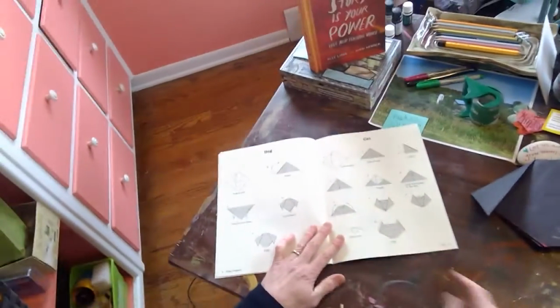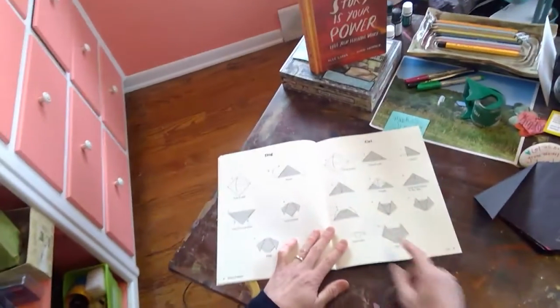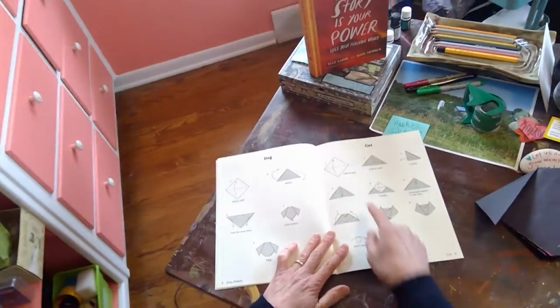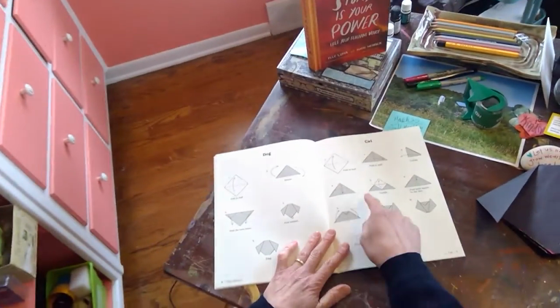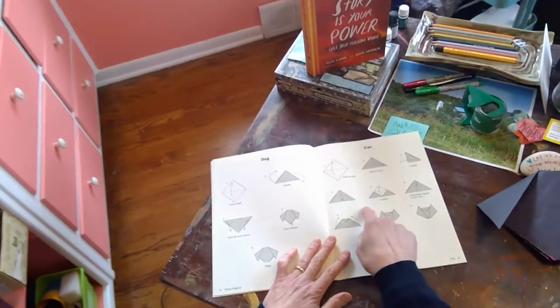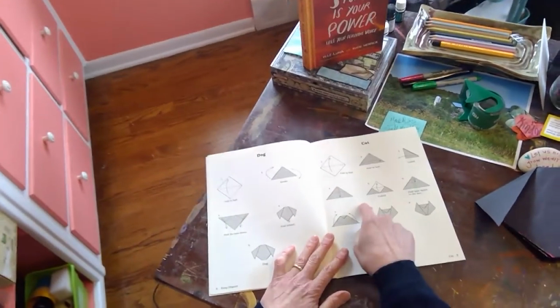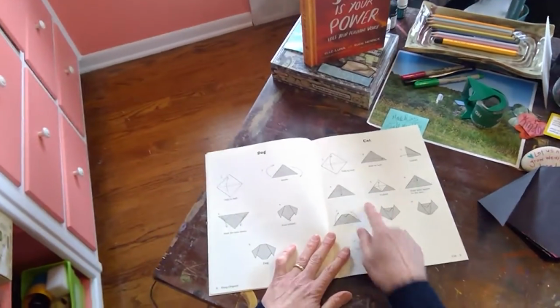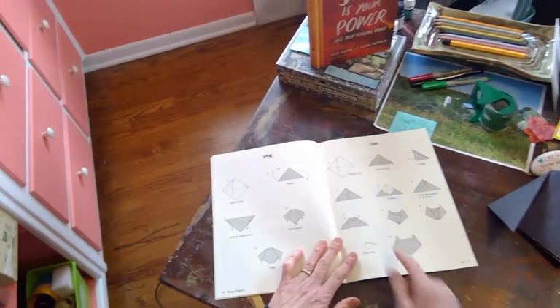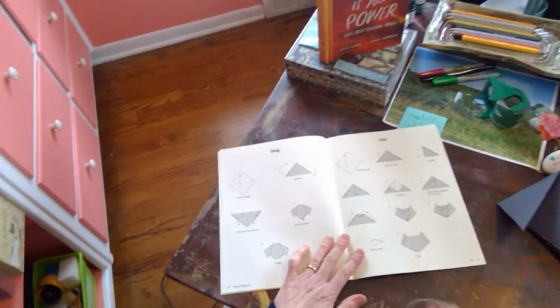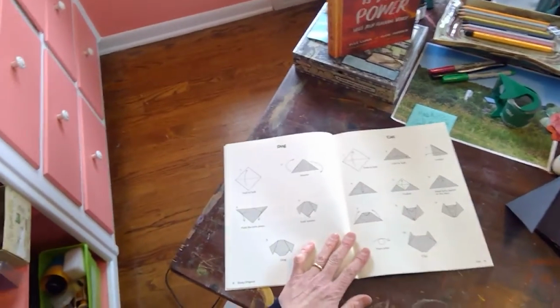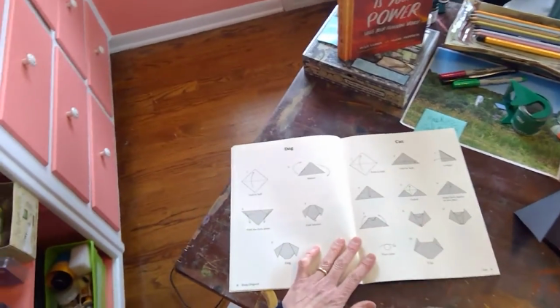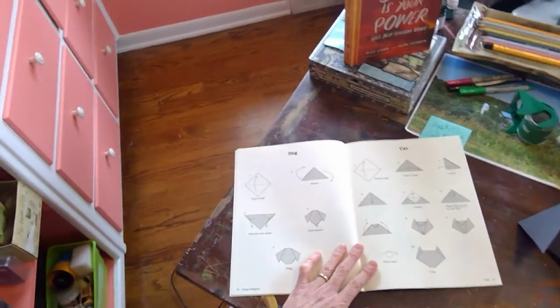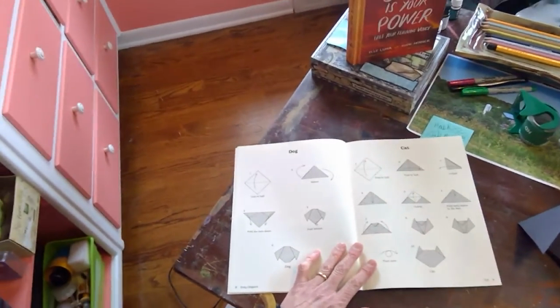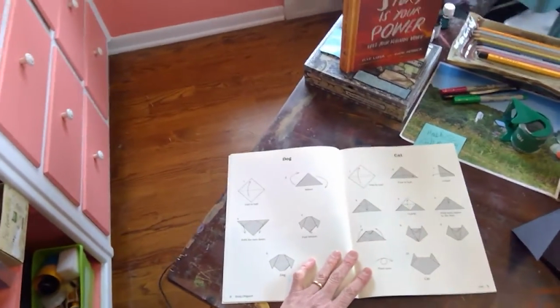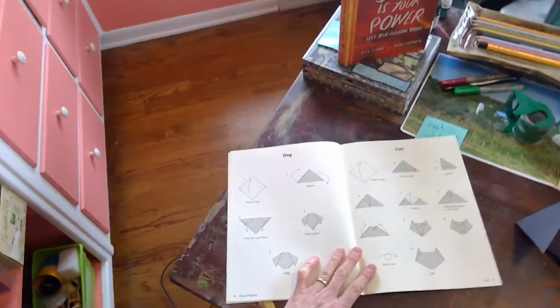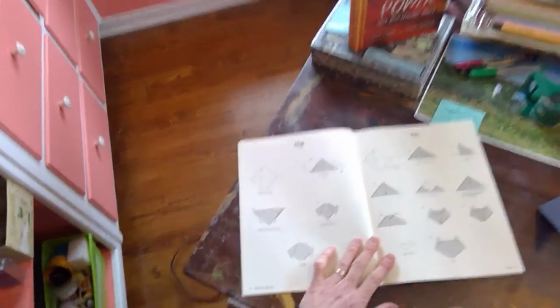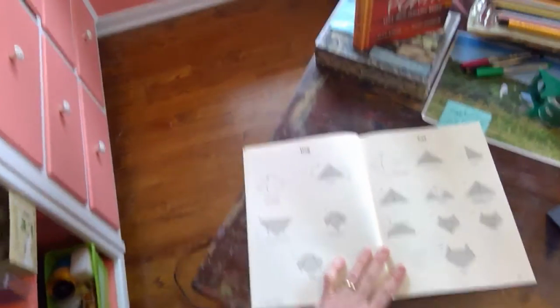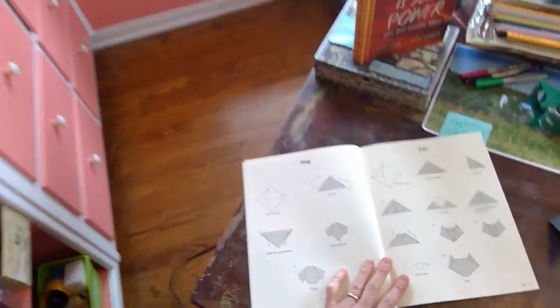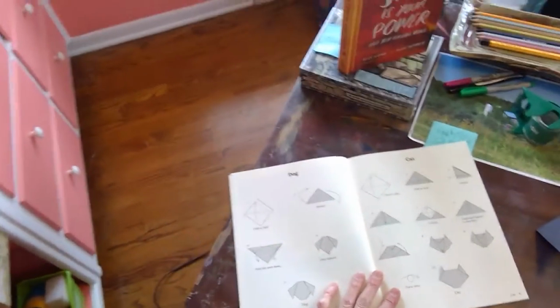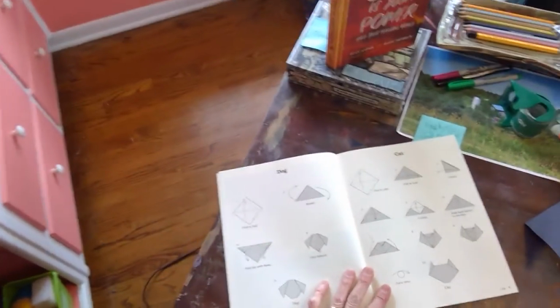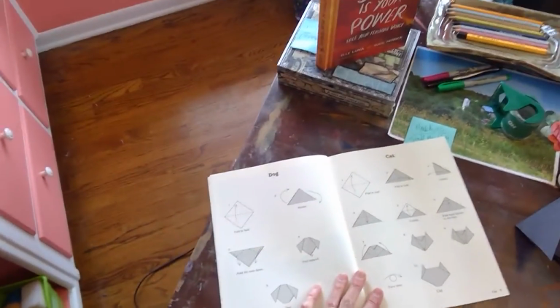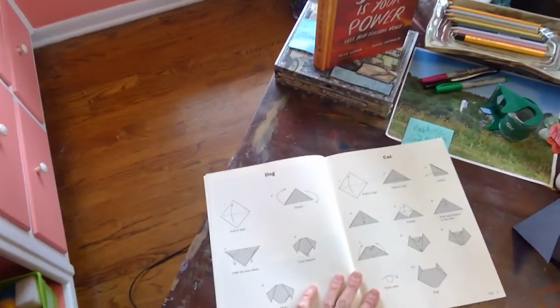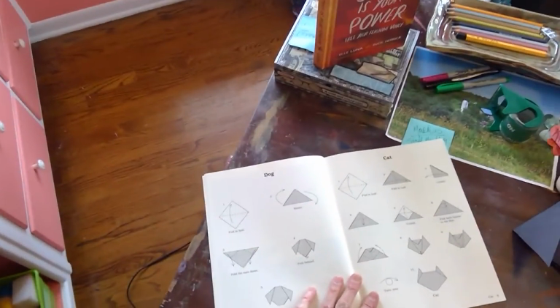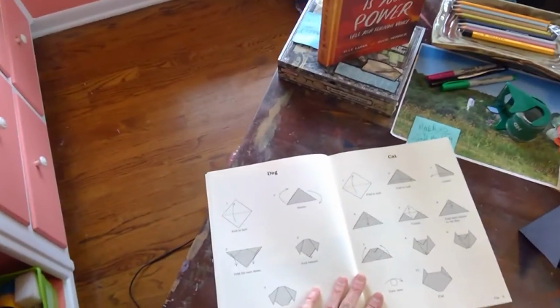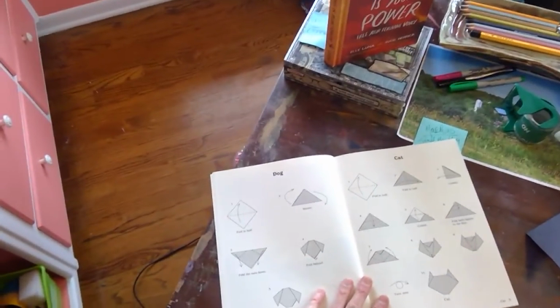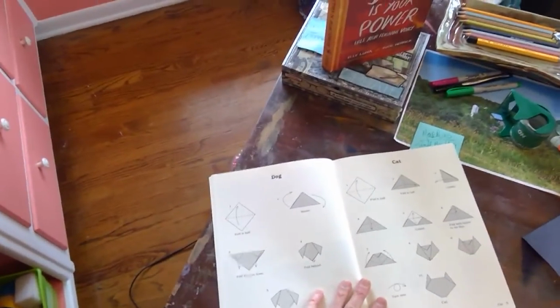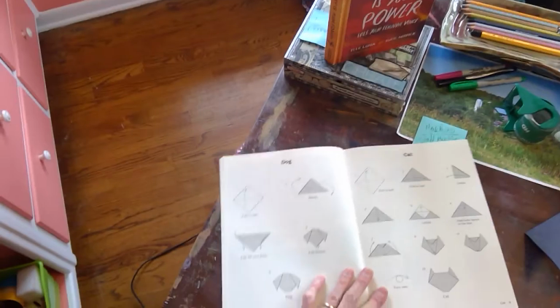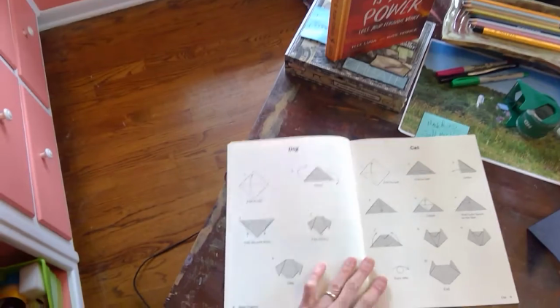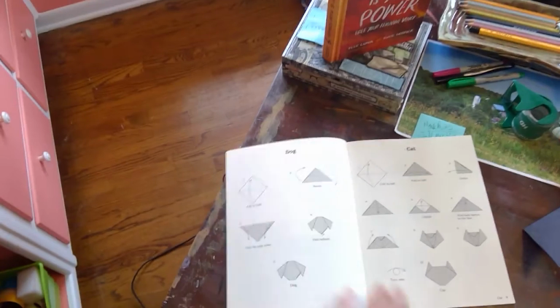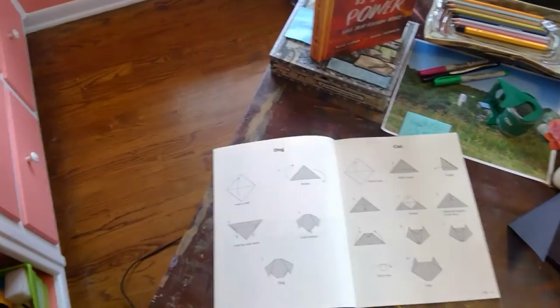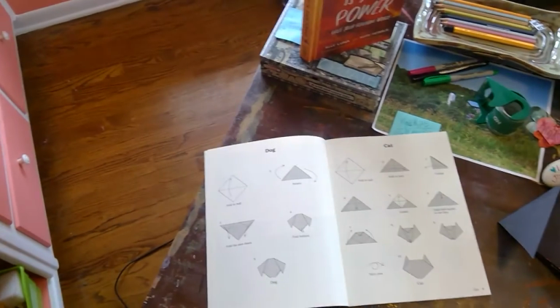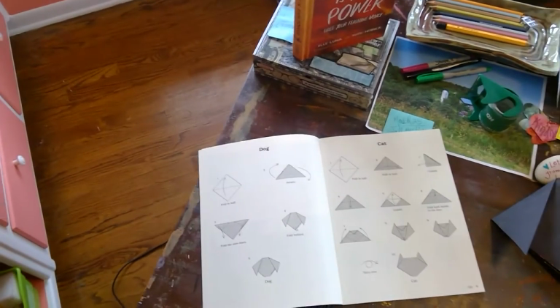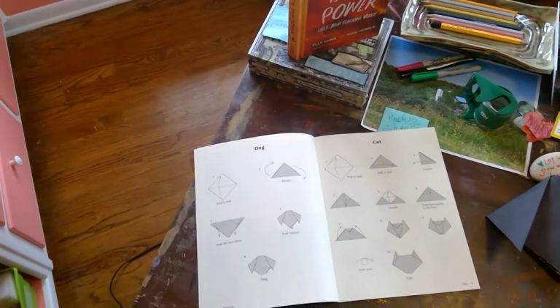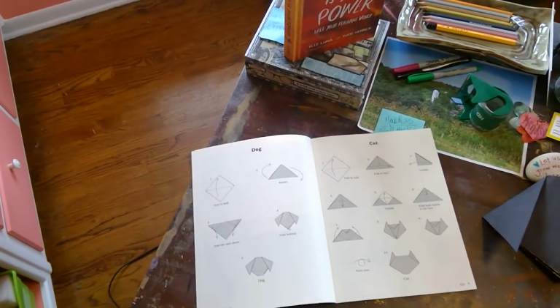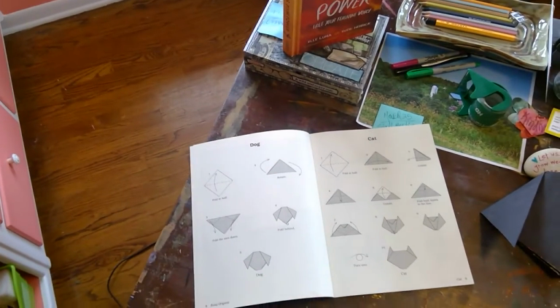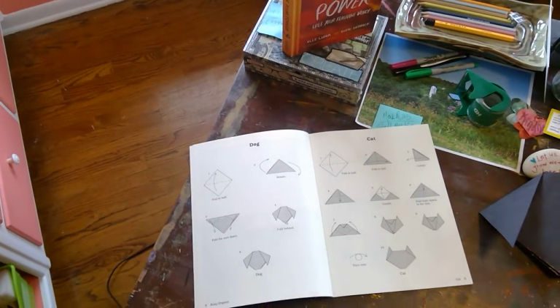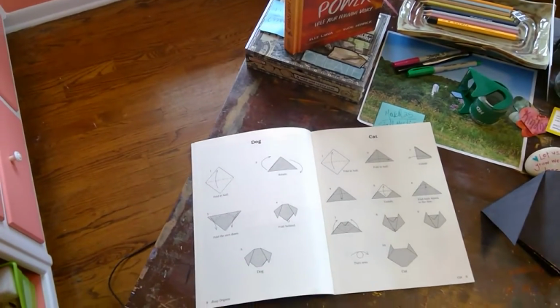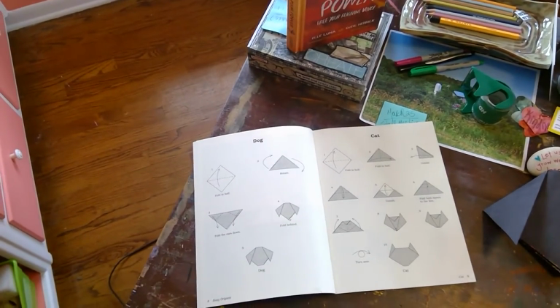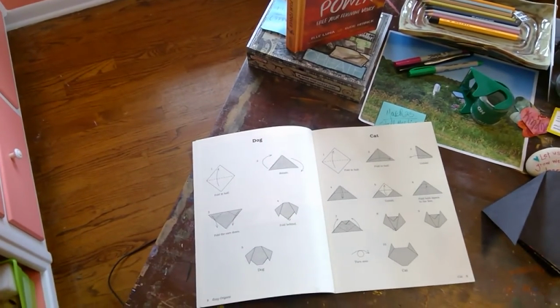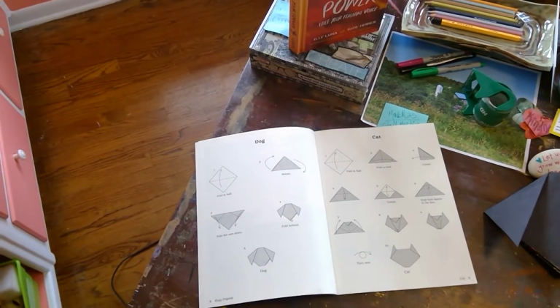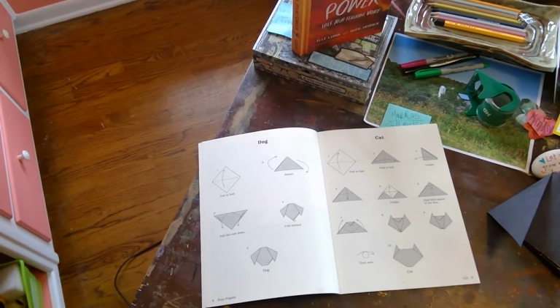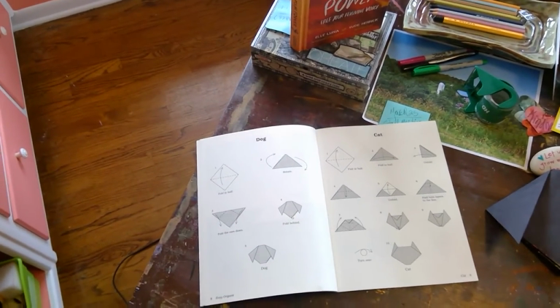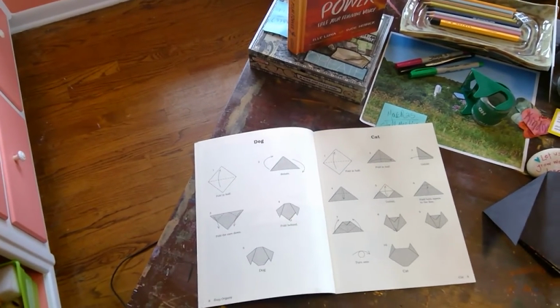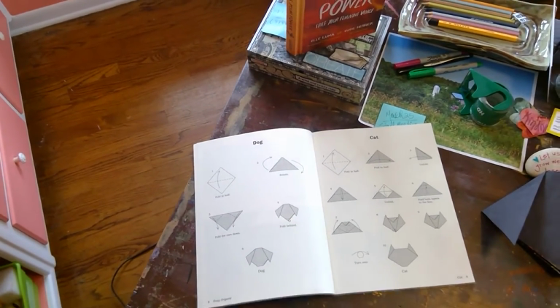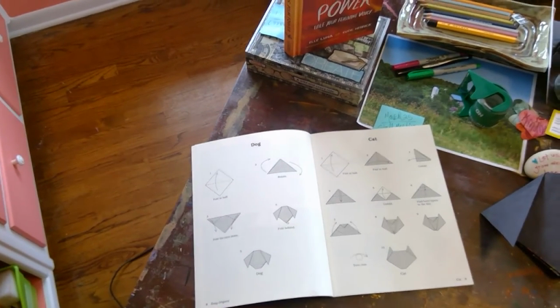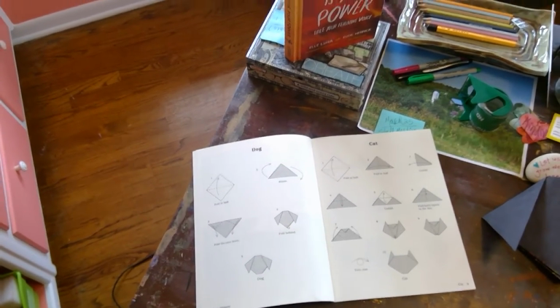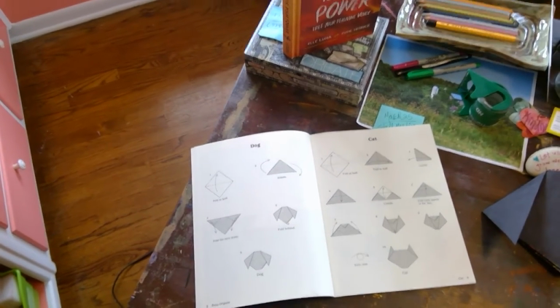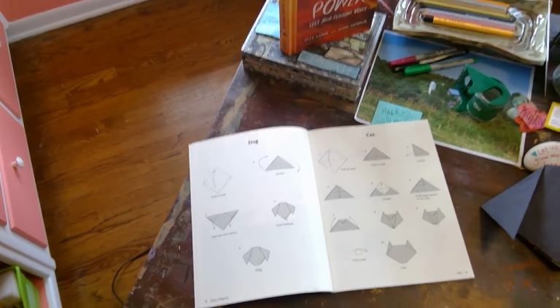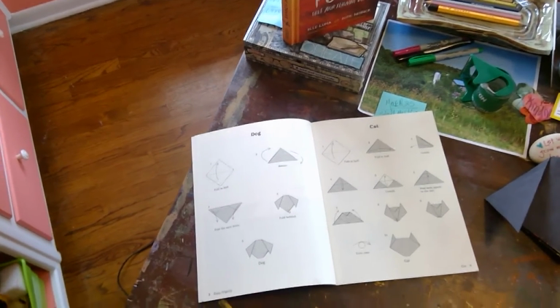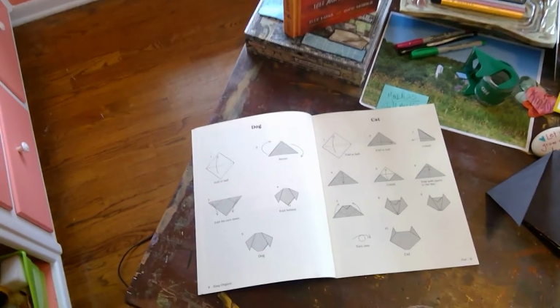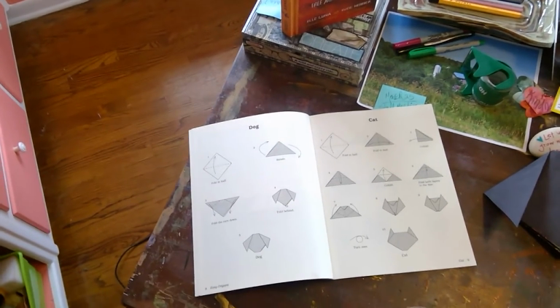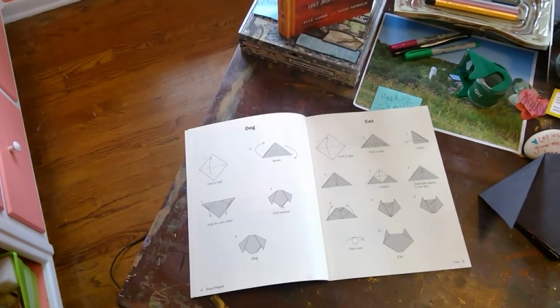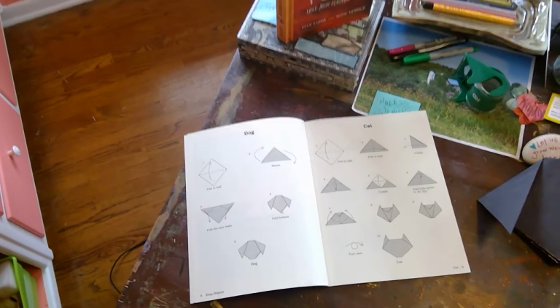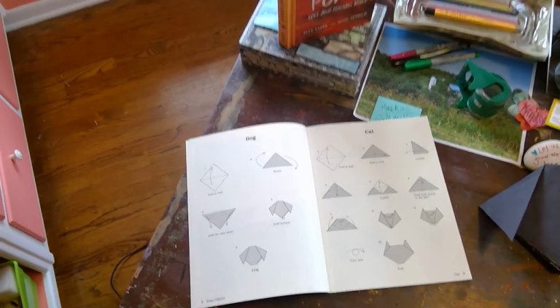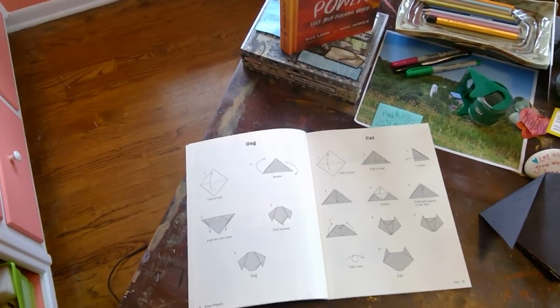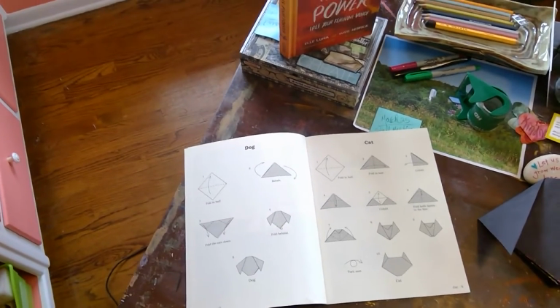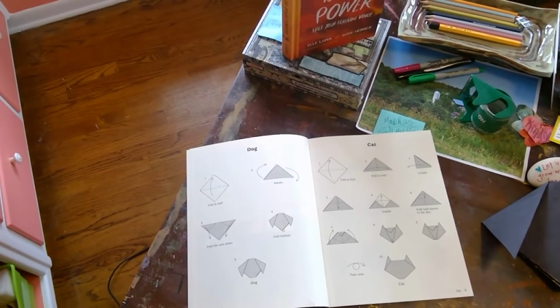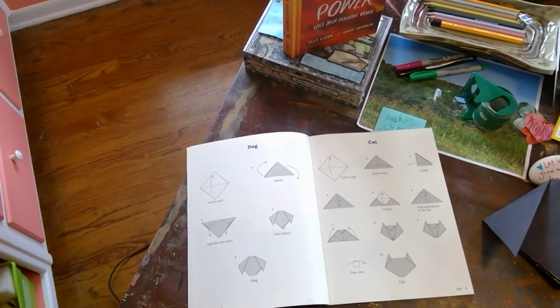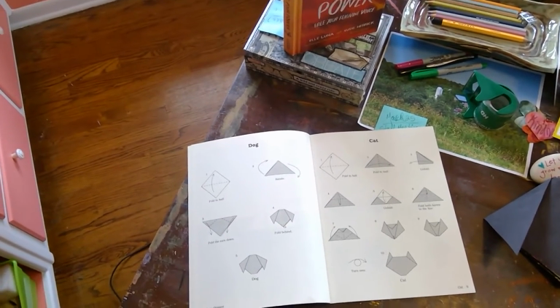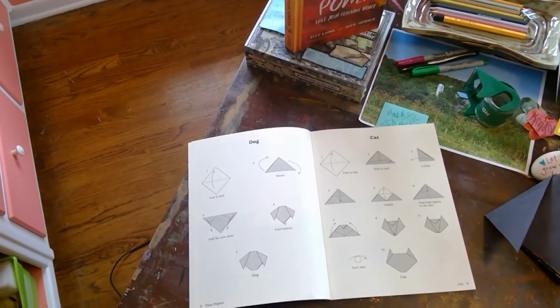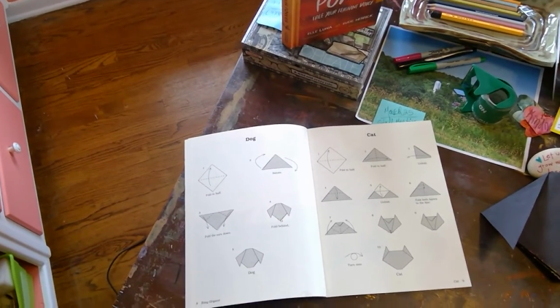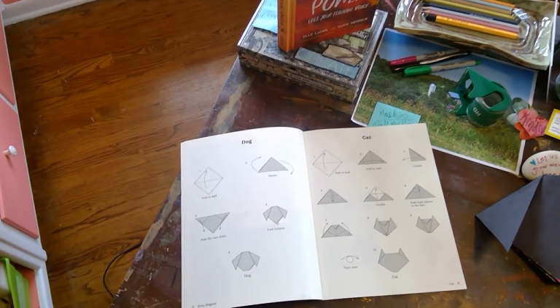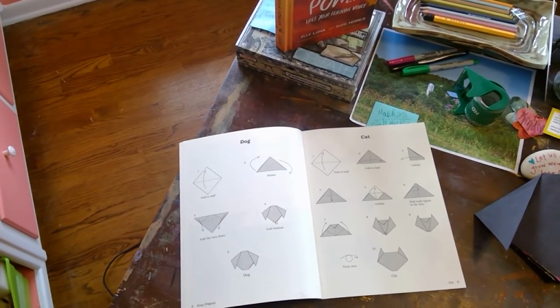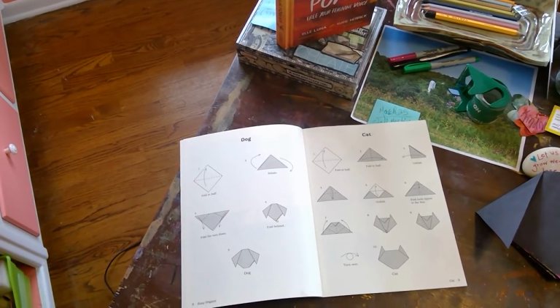Next time, we're going to work on the cat. All right, kids. Take care. Have a good night. Be good. Be safe.